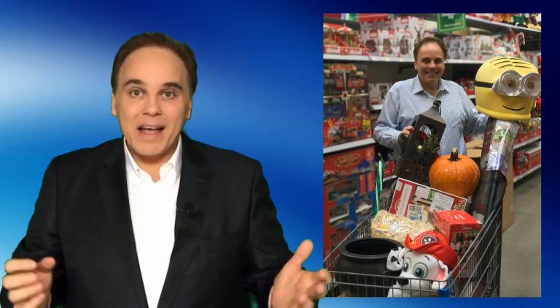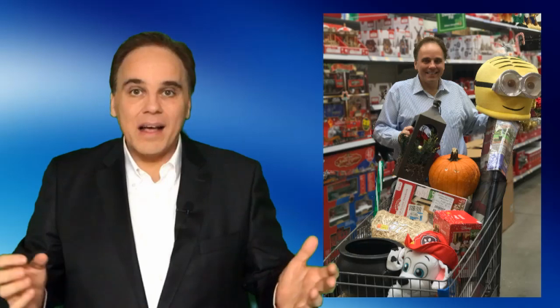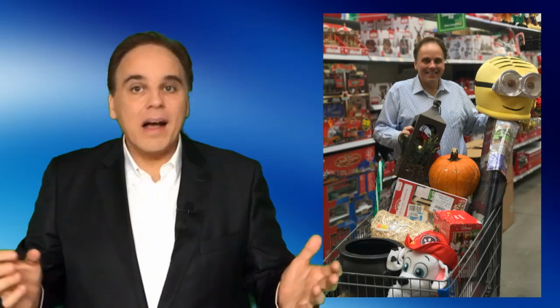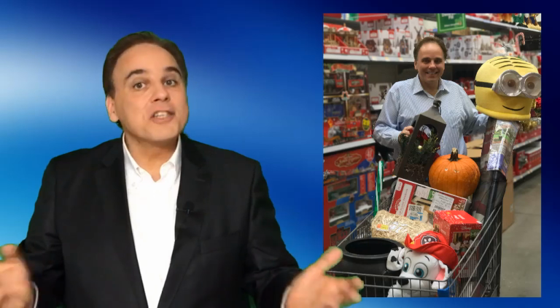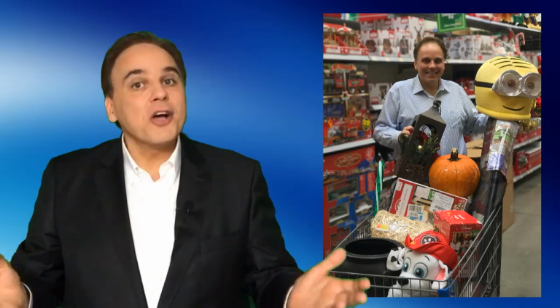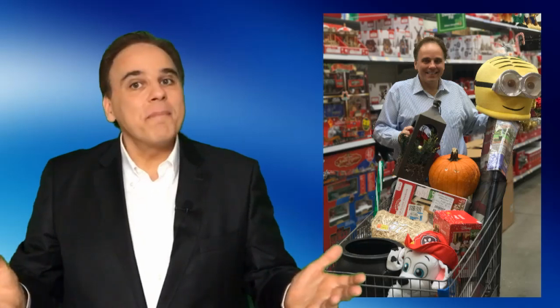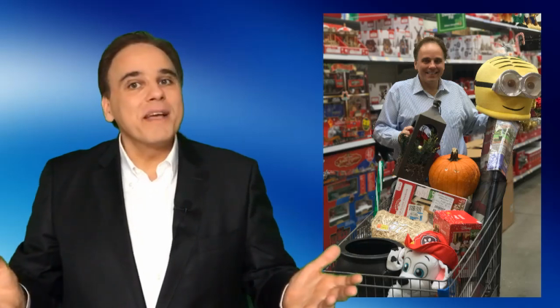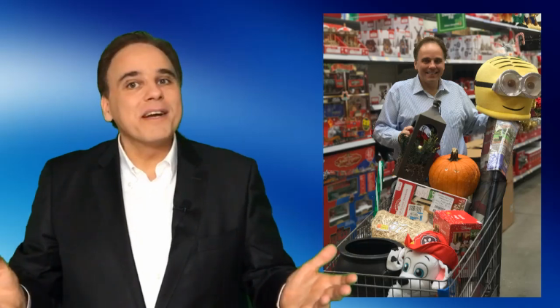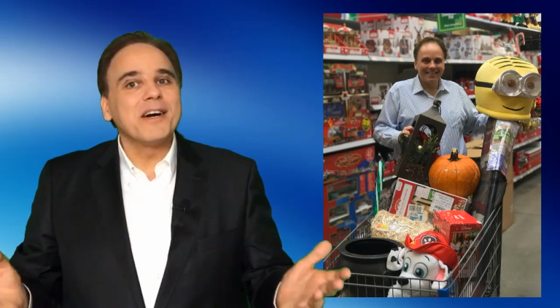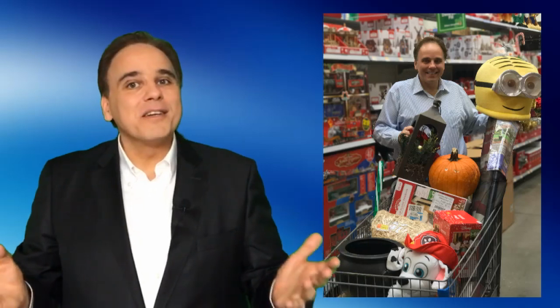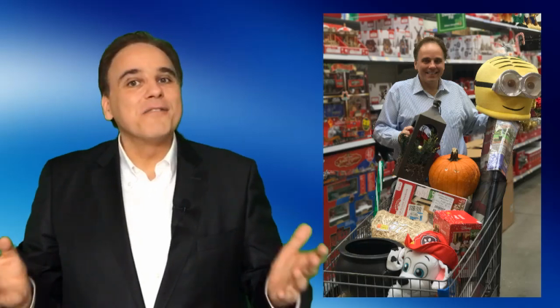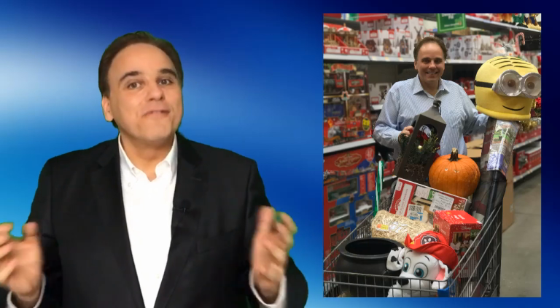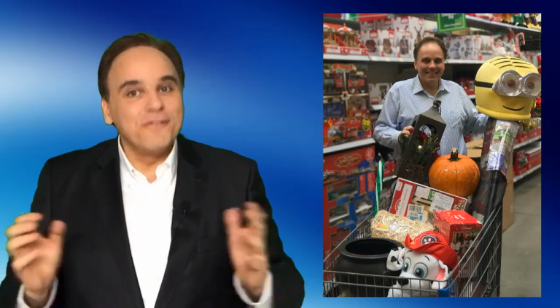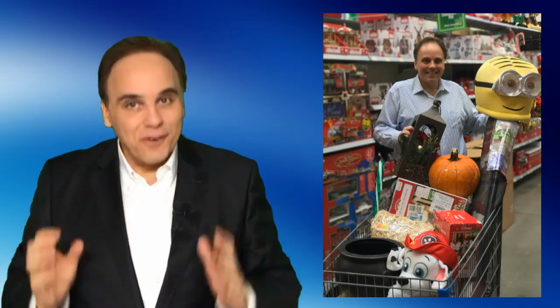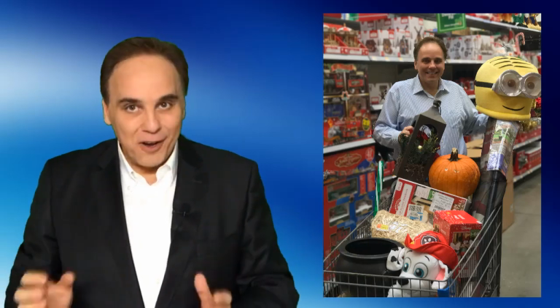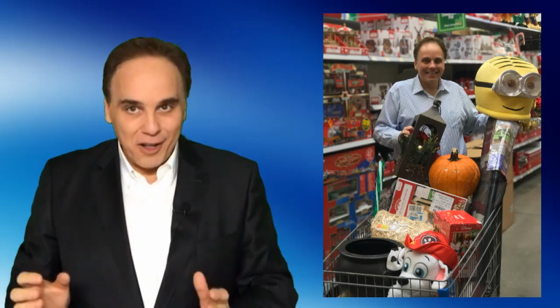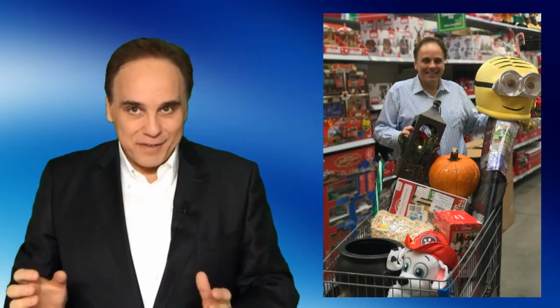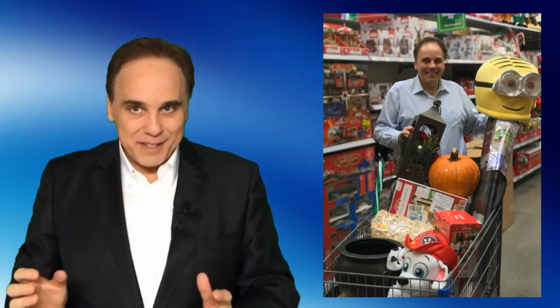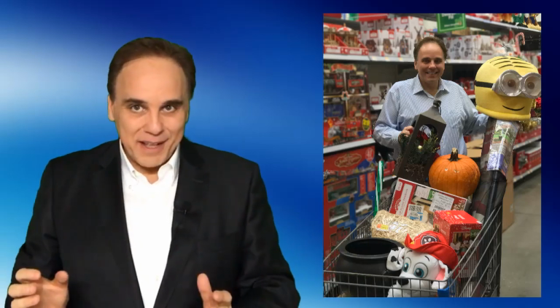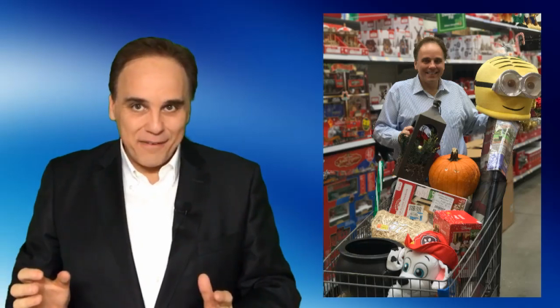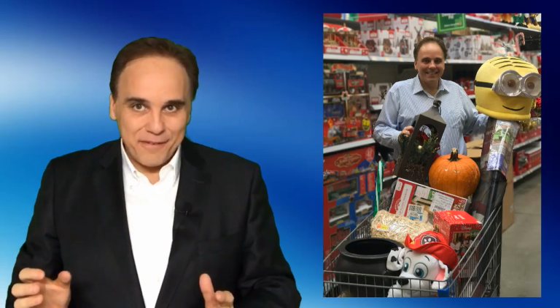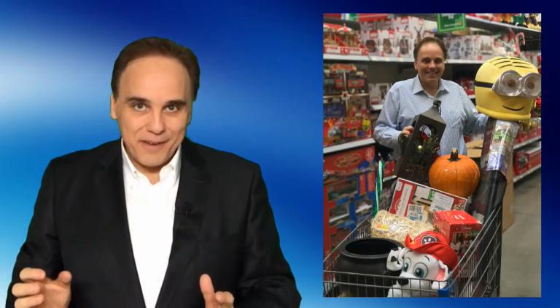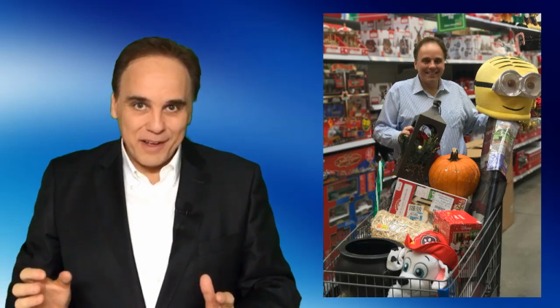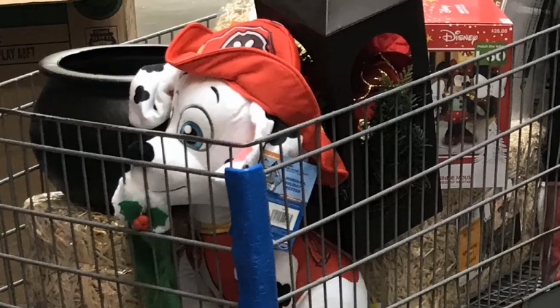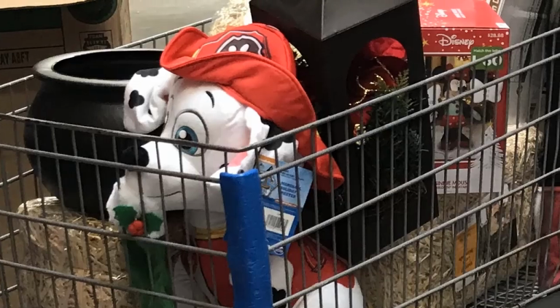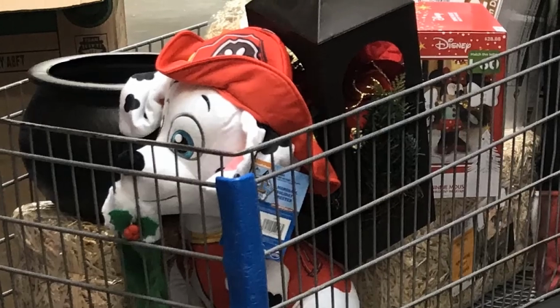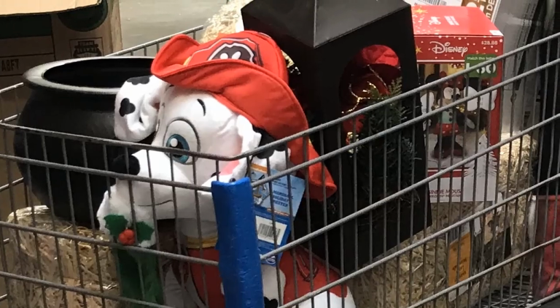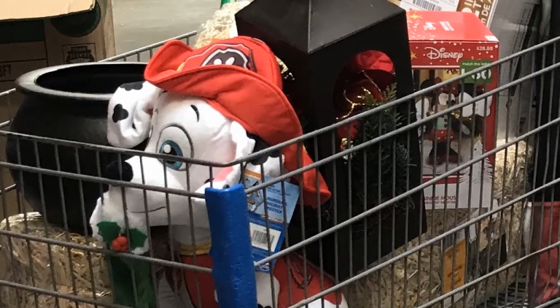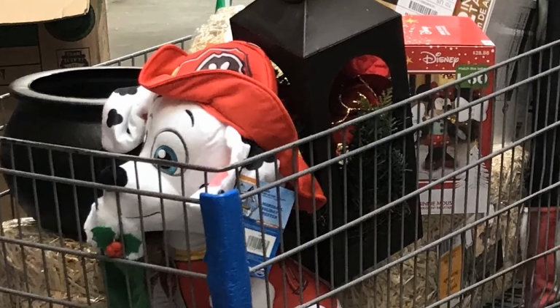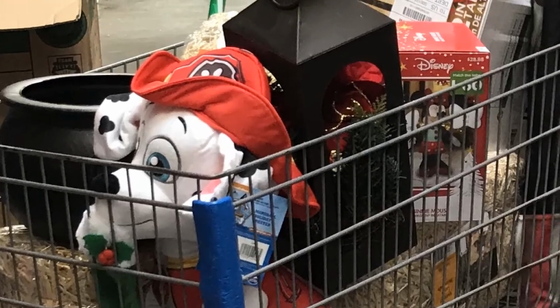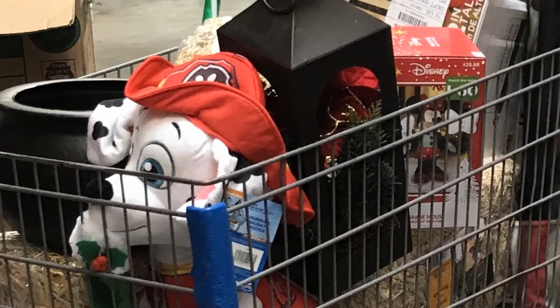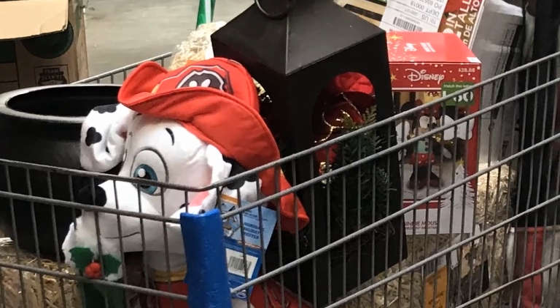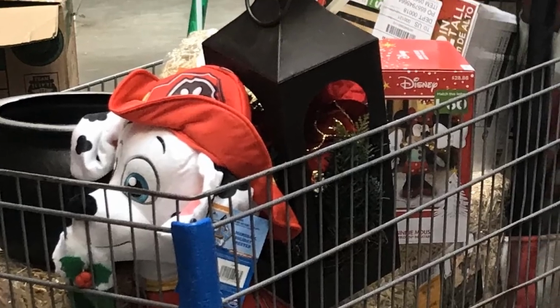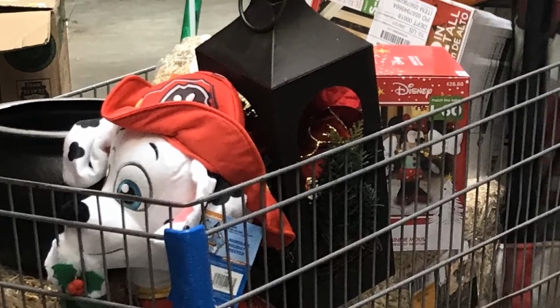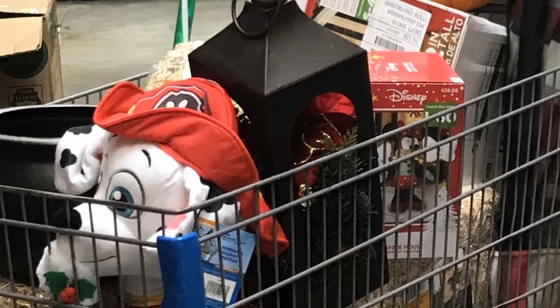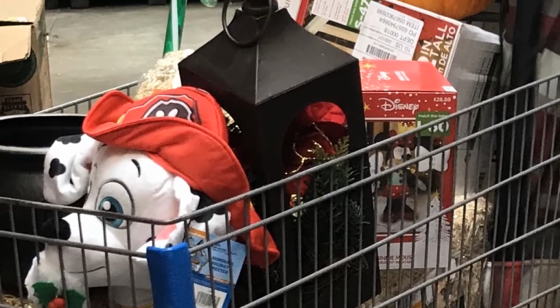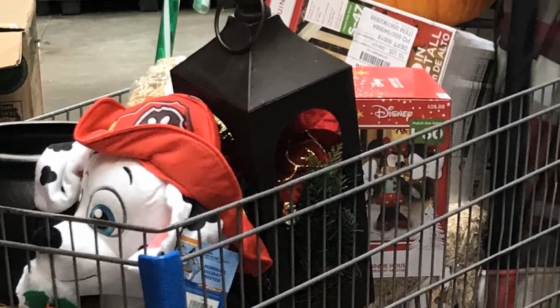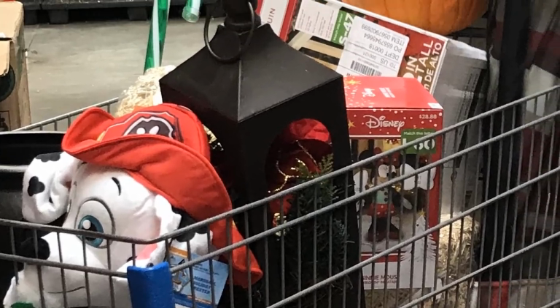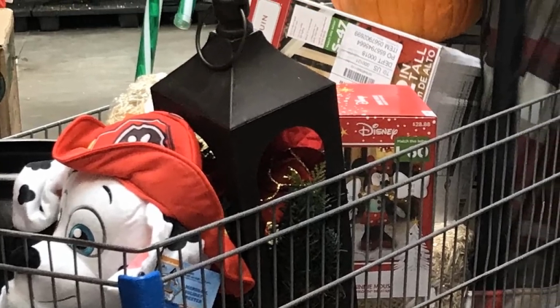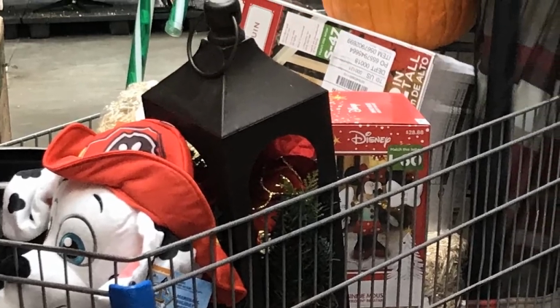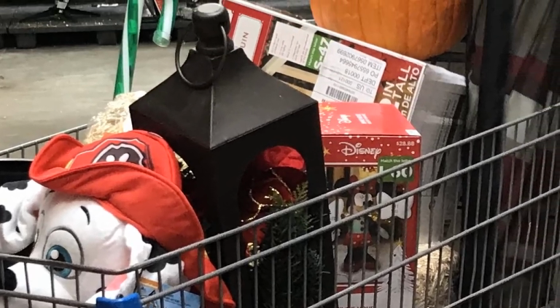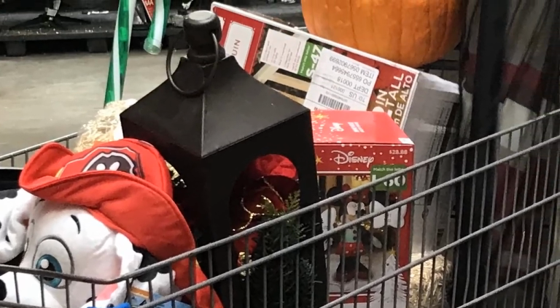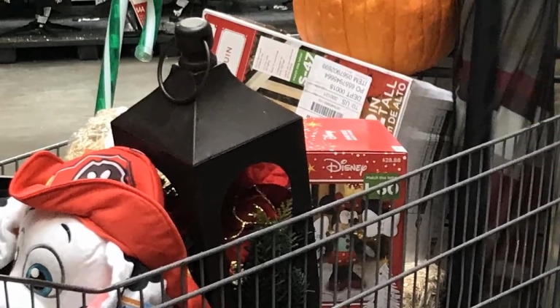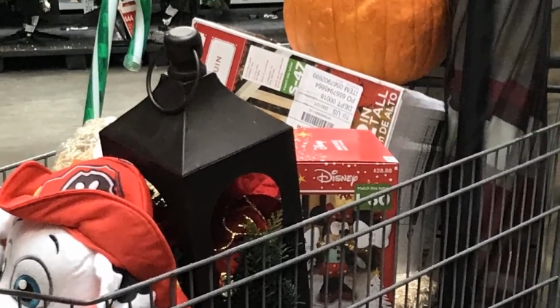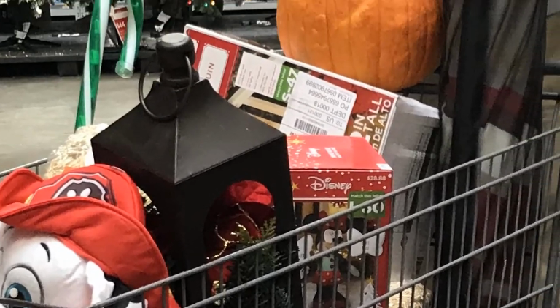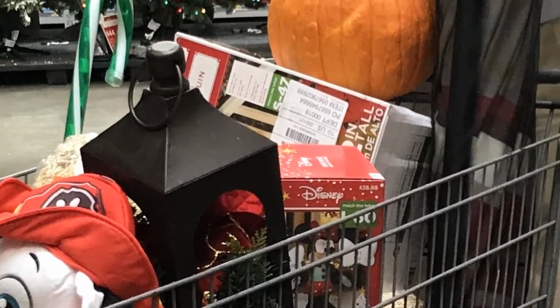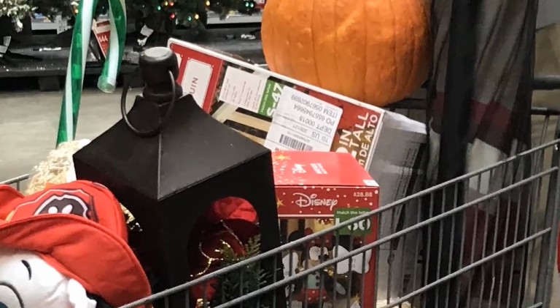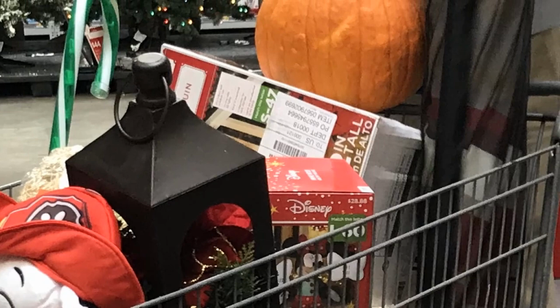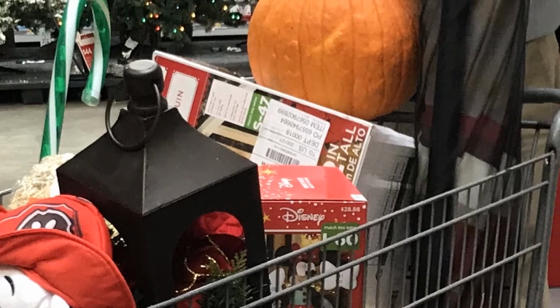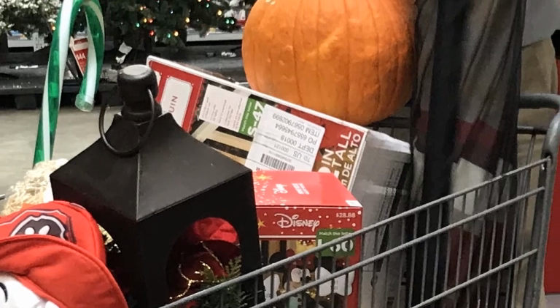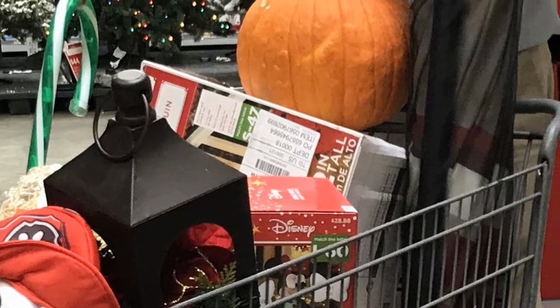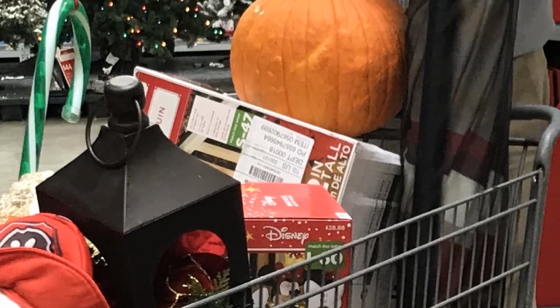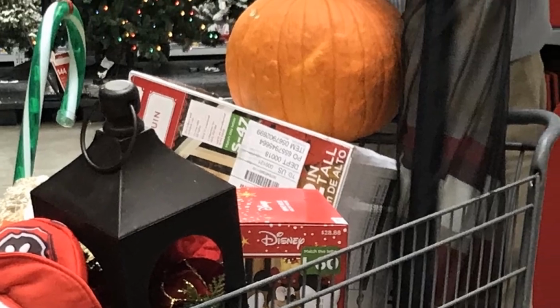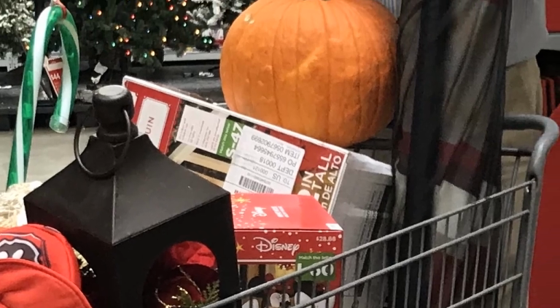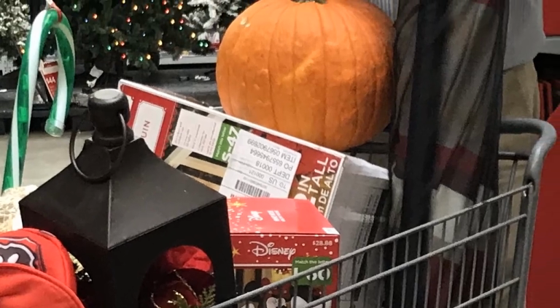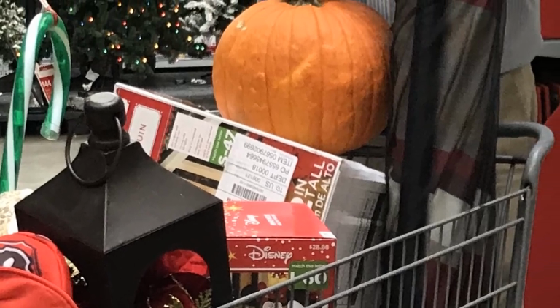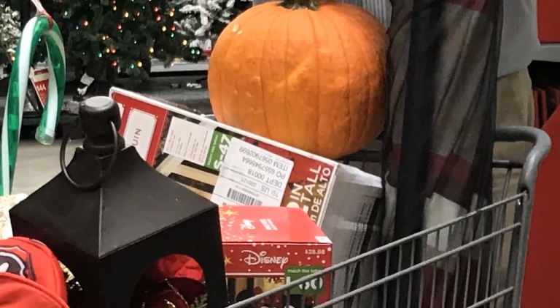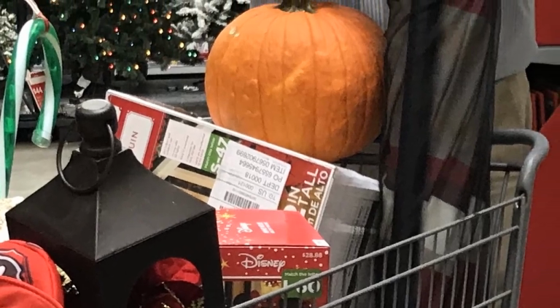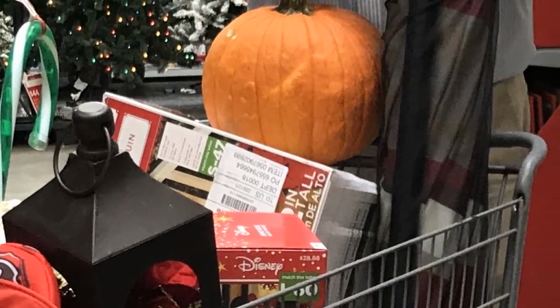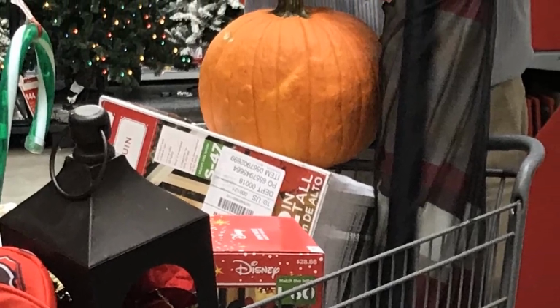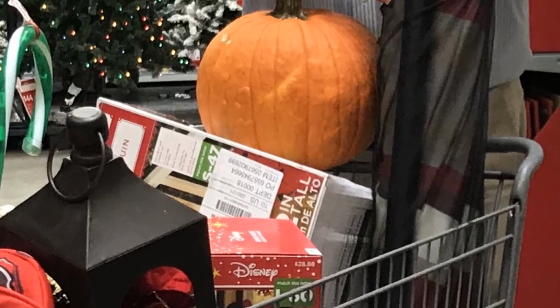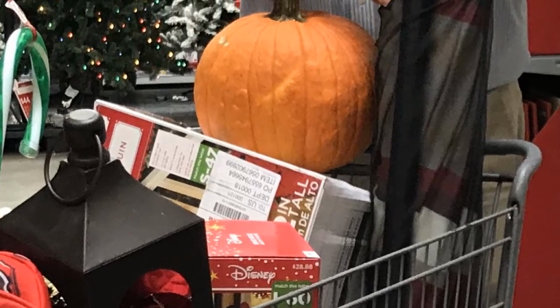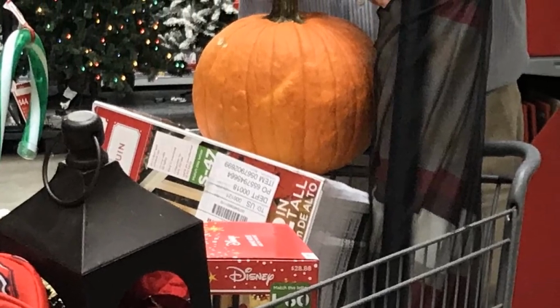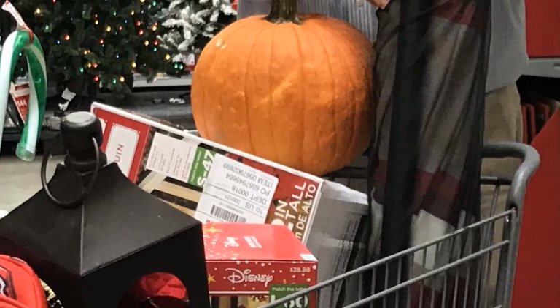A shopping cart full of stuff. Do I really want all of that, or did my shopper irrationality get the best of me?